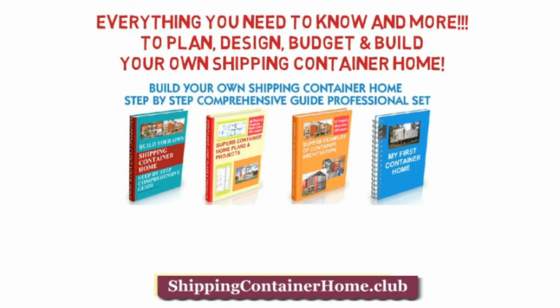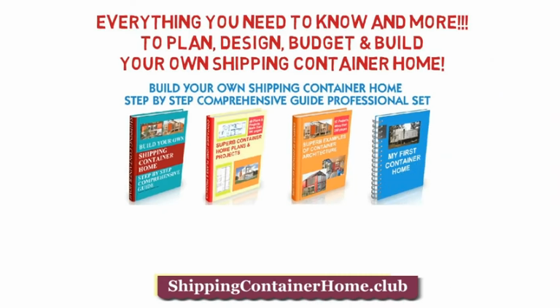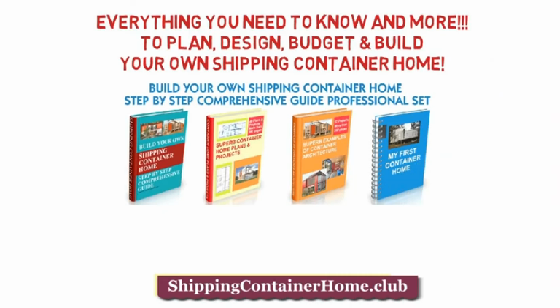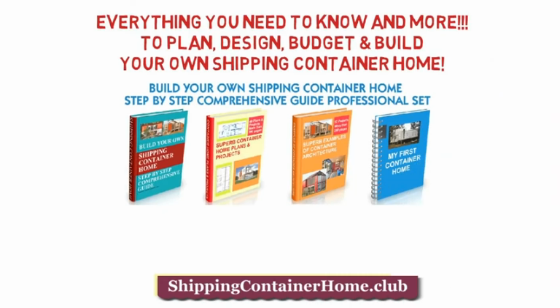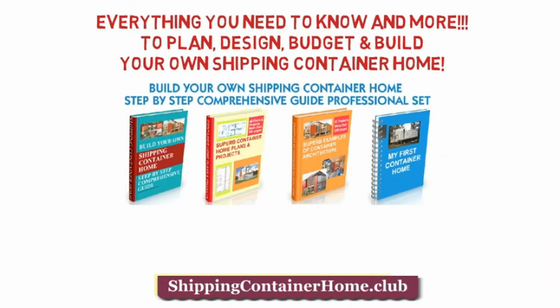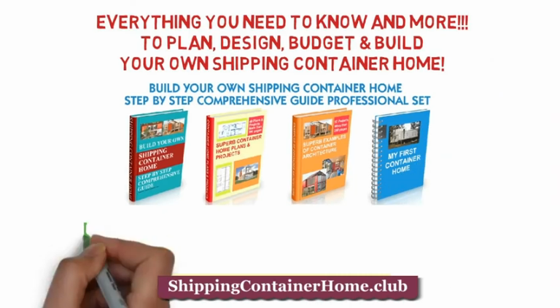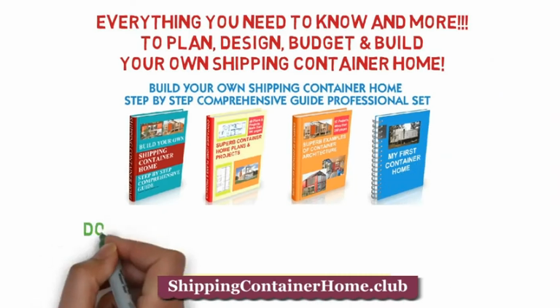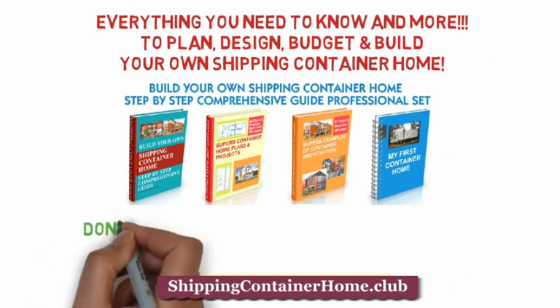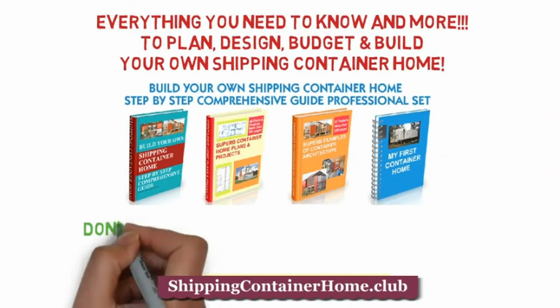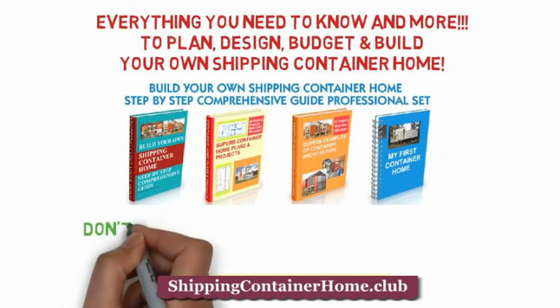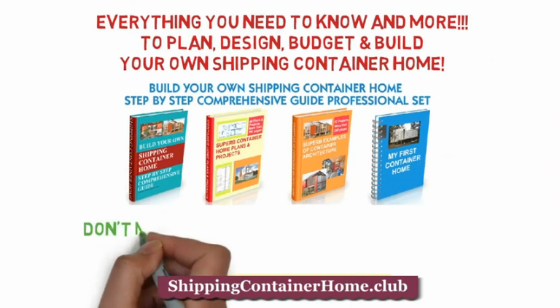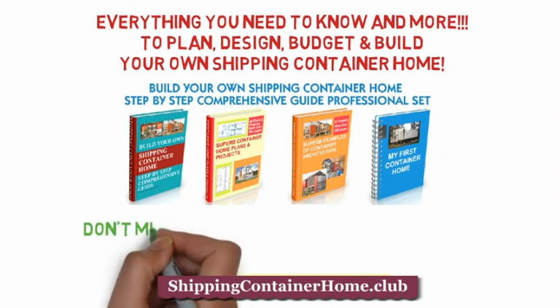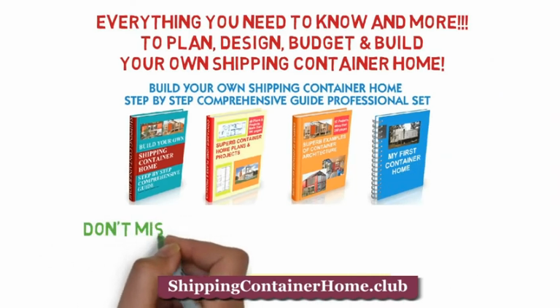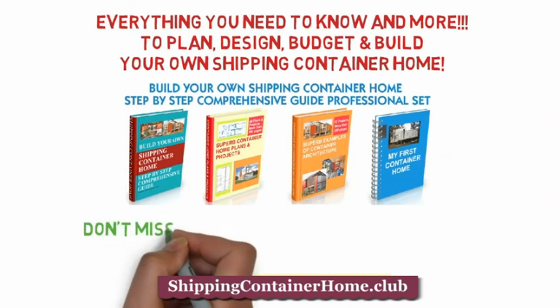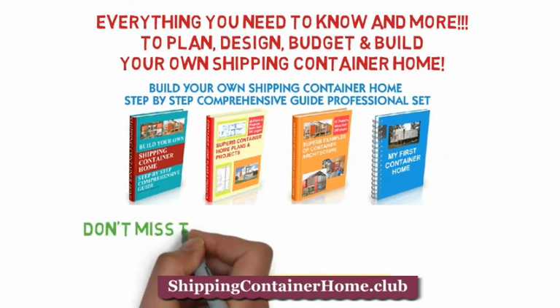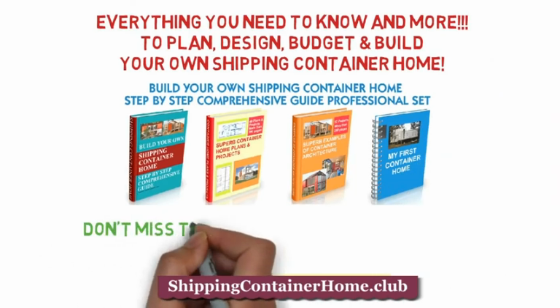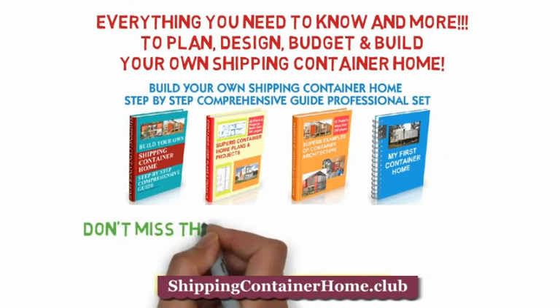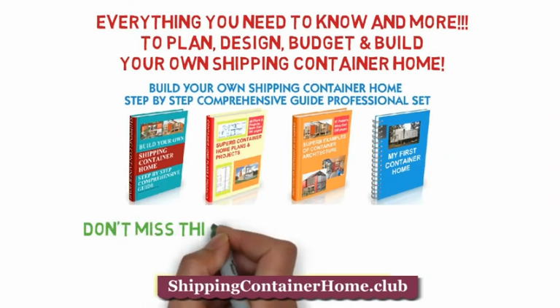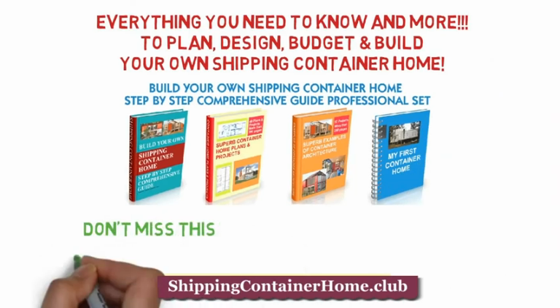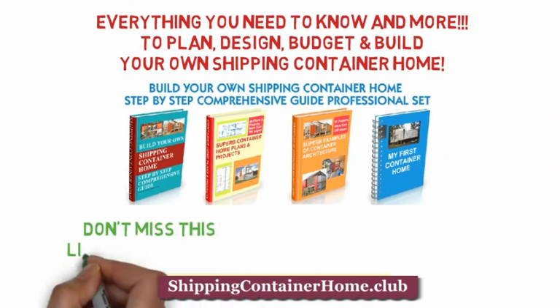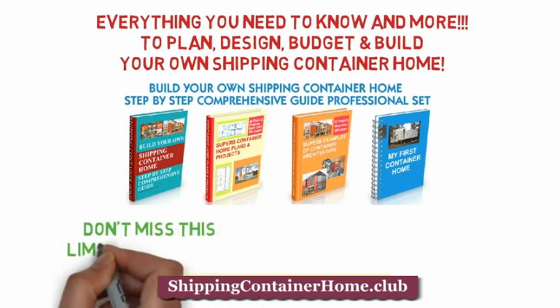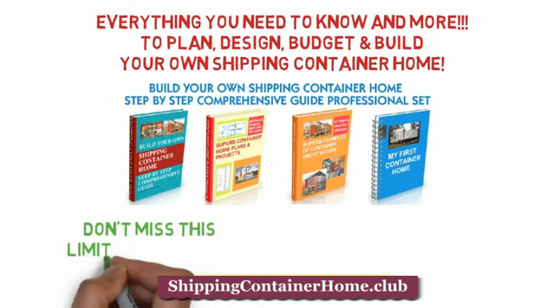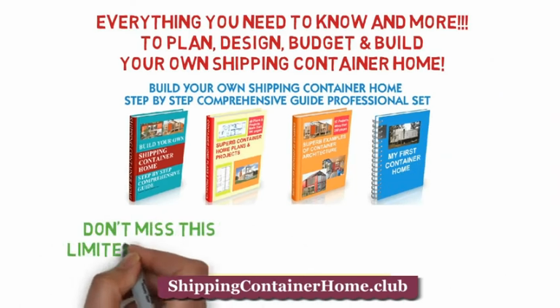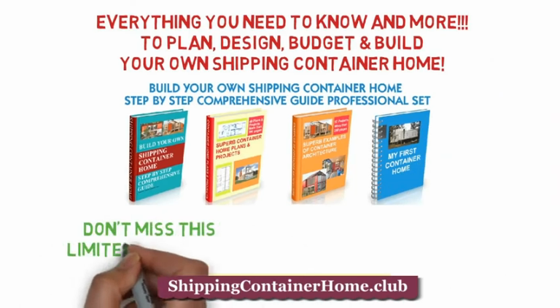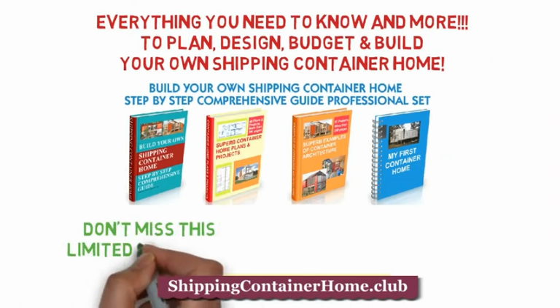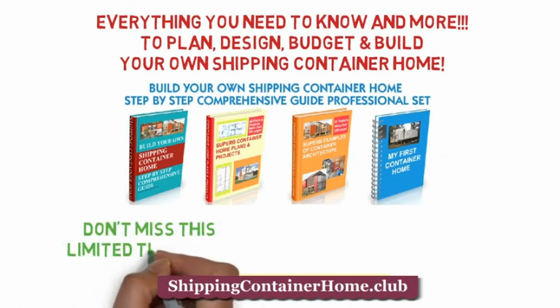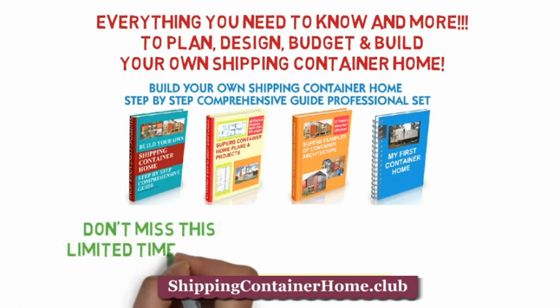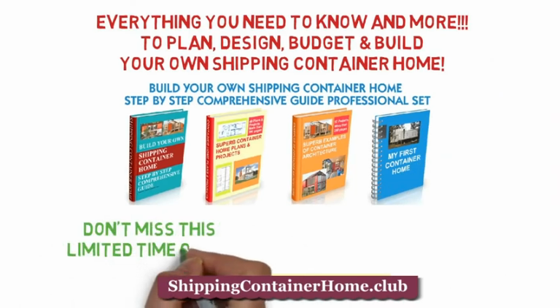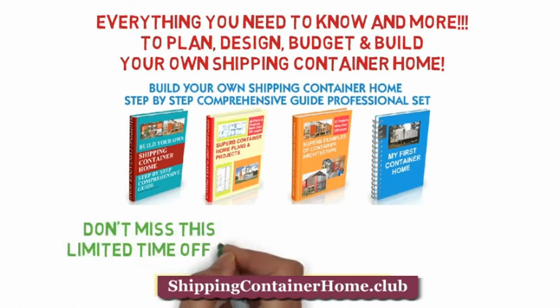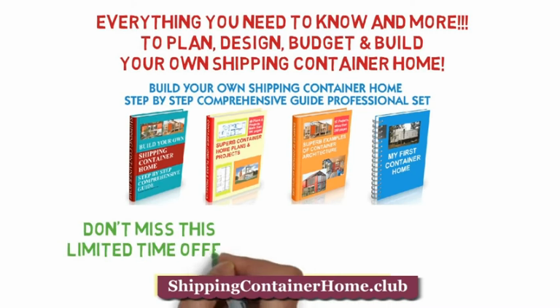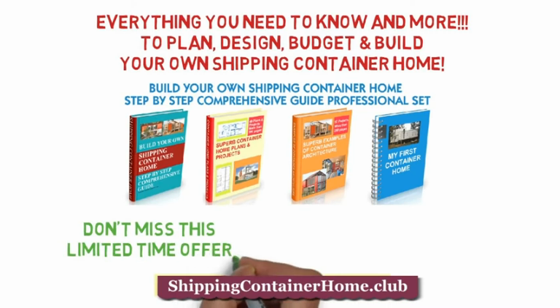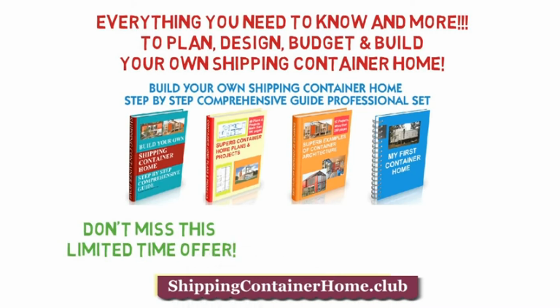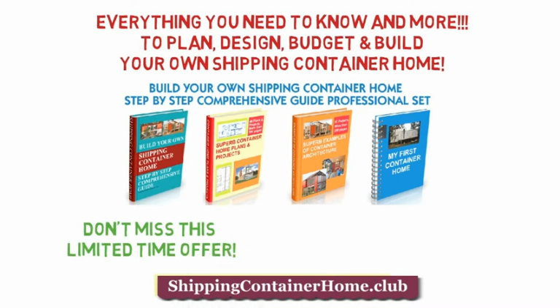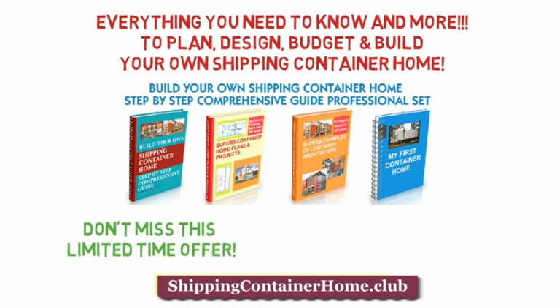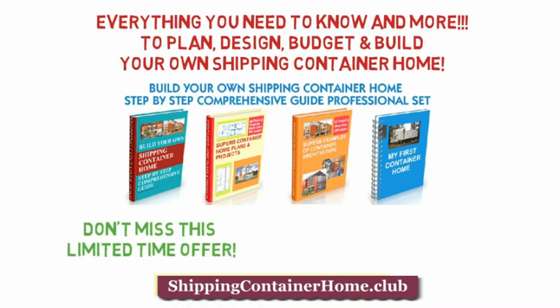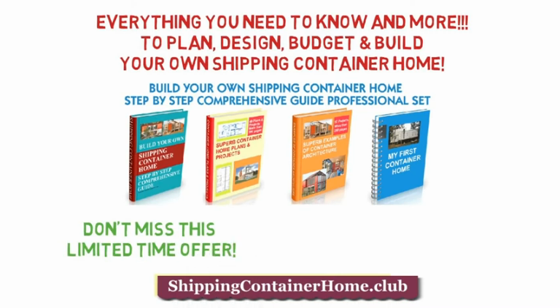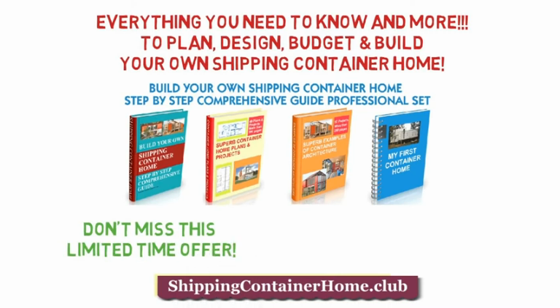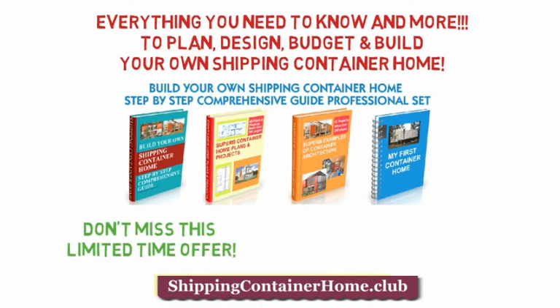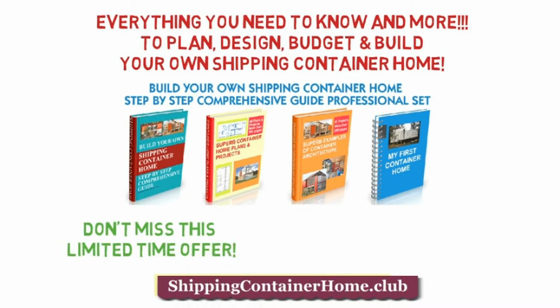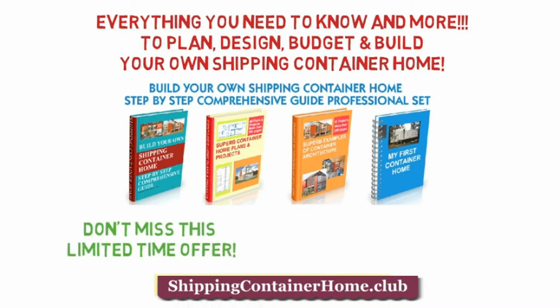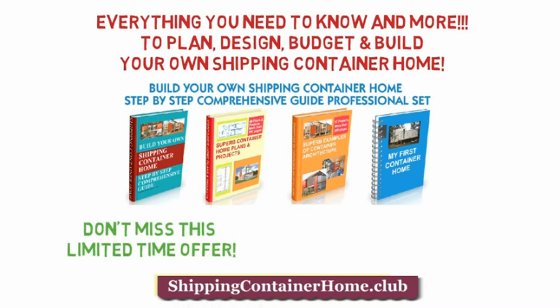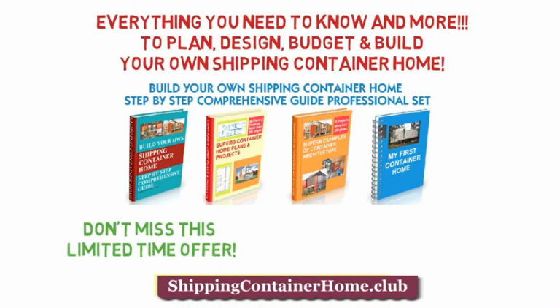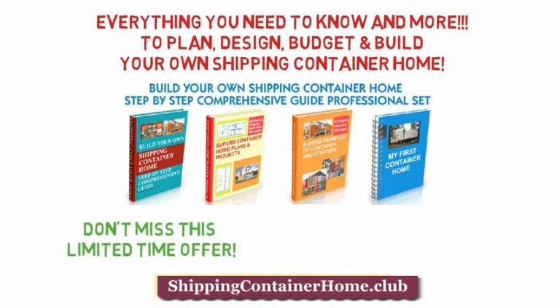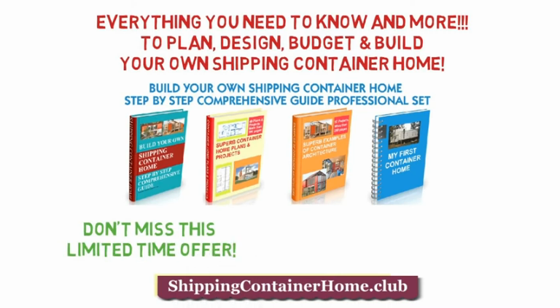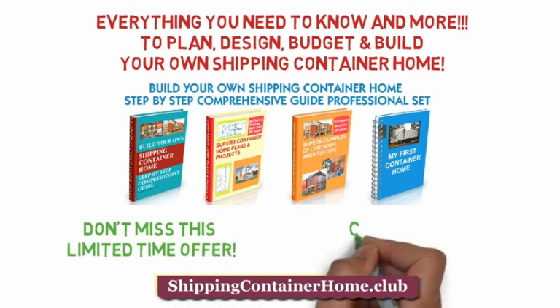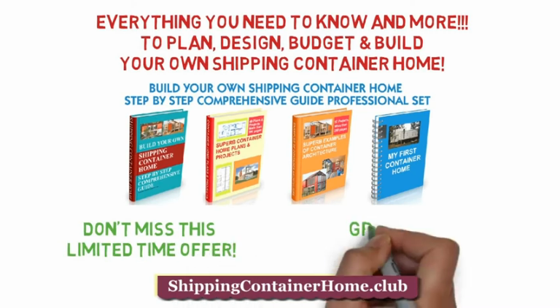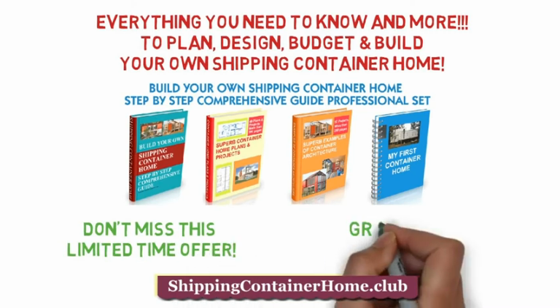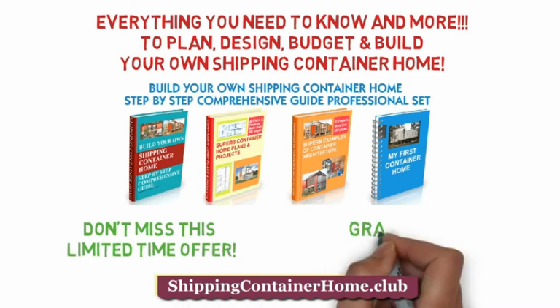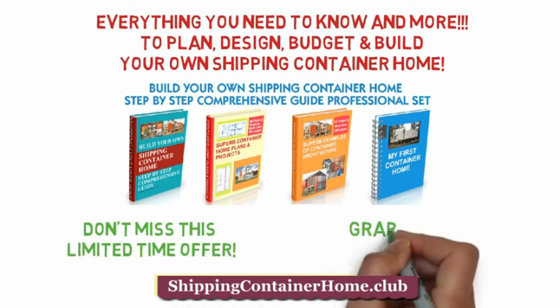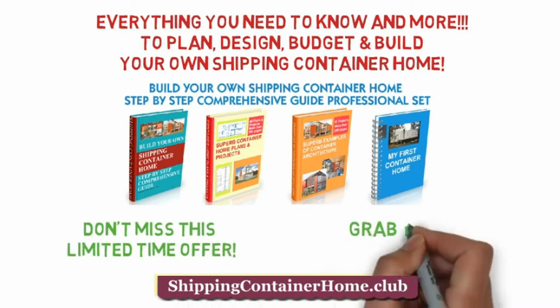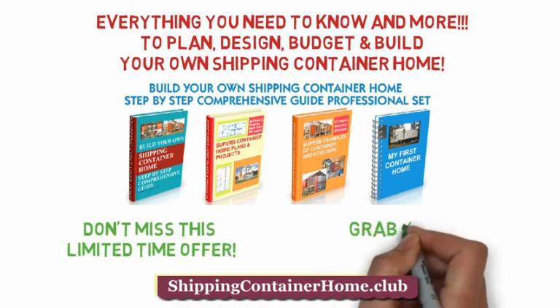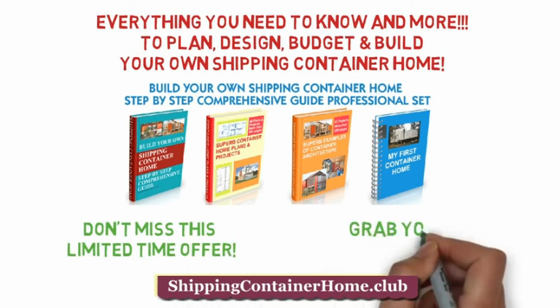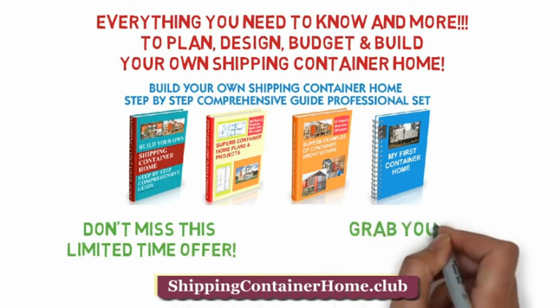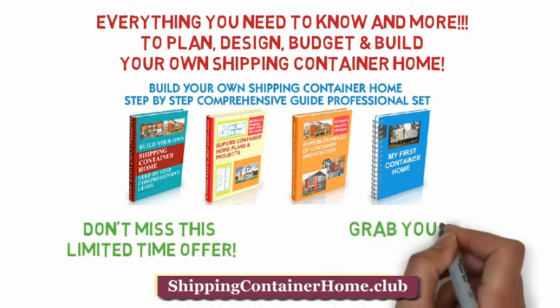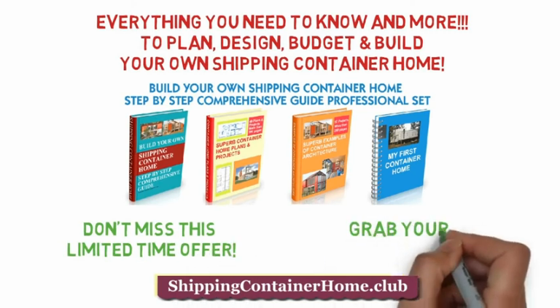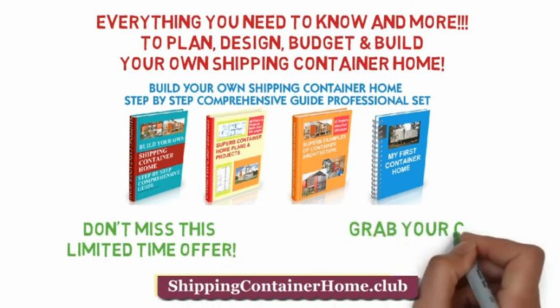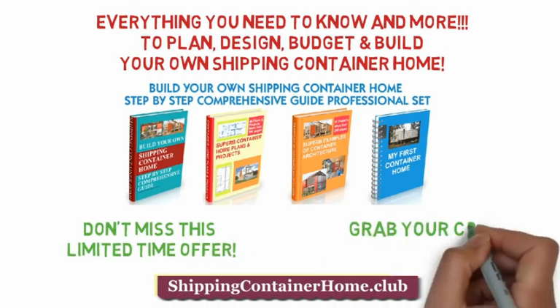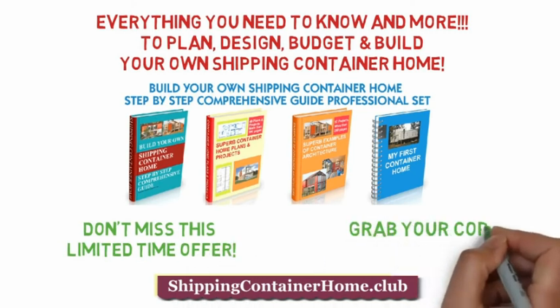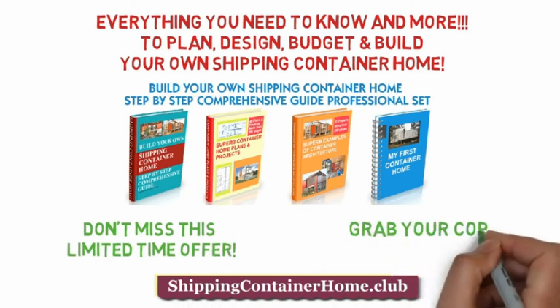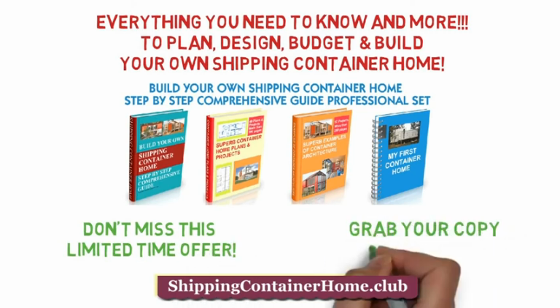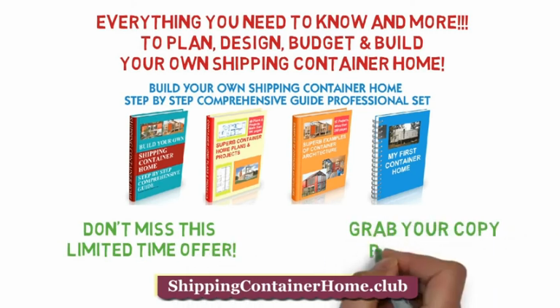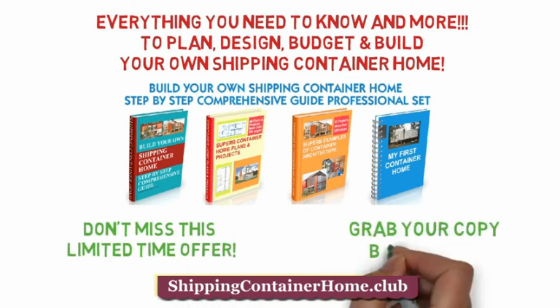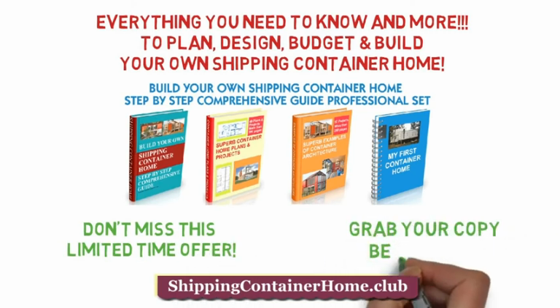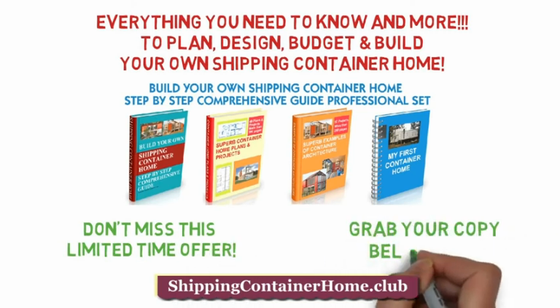Don't miss this limited time offer. Grab your copy below now.